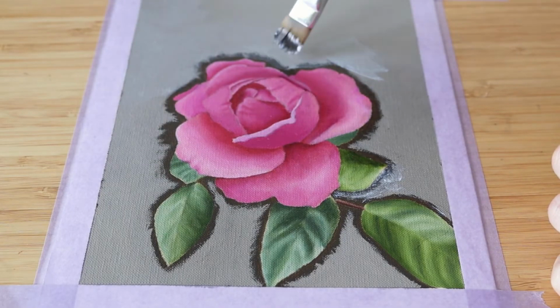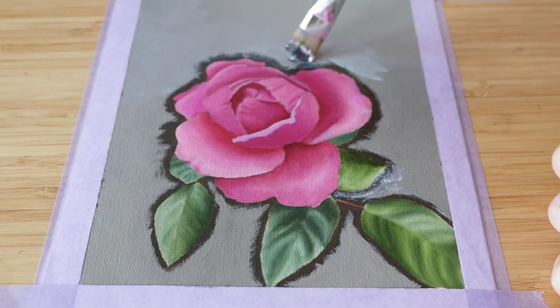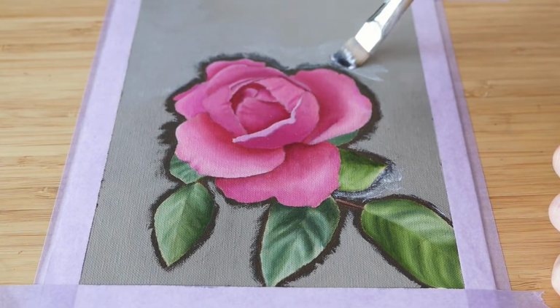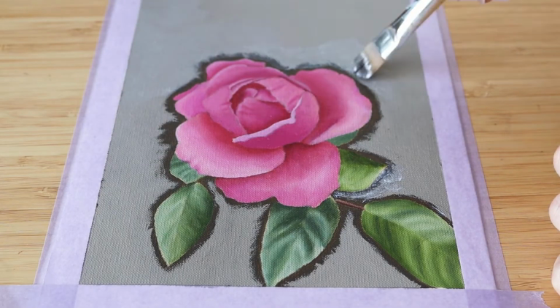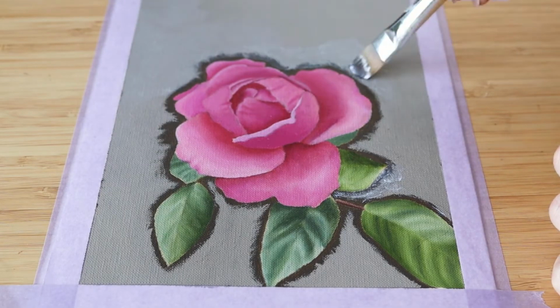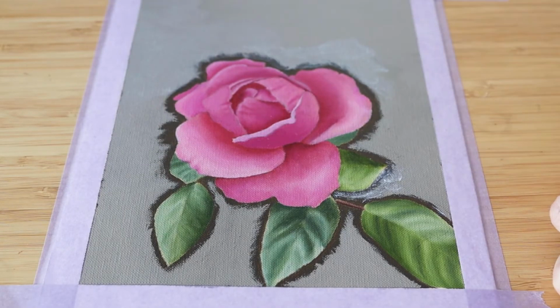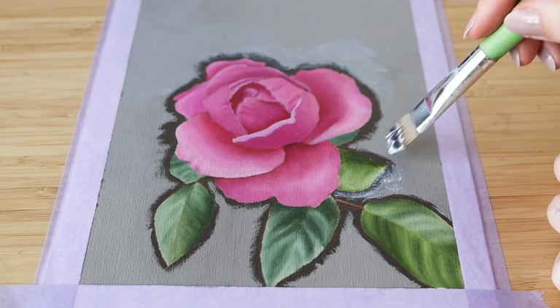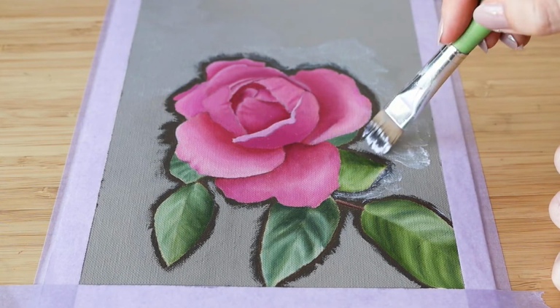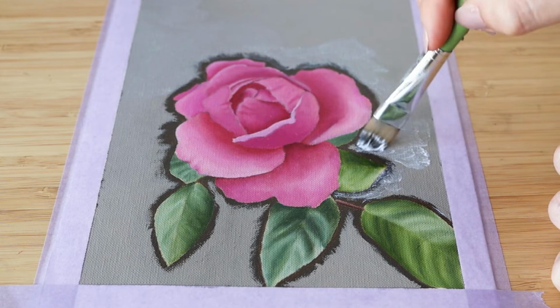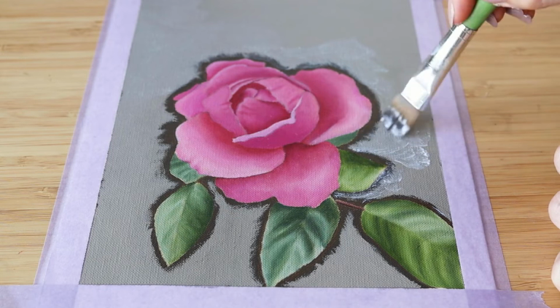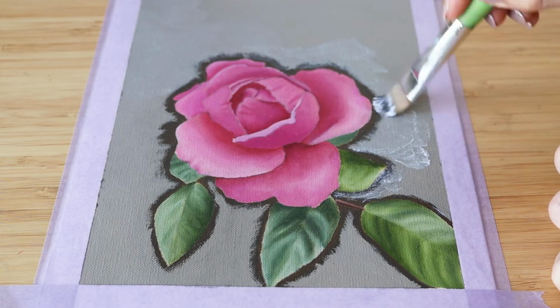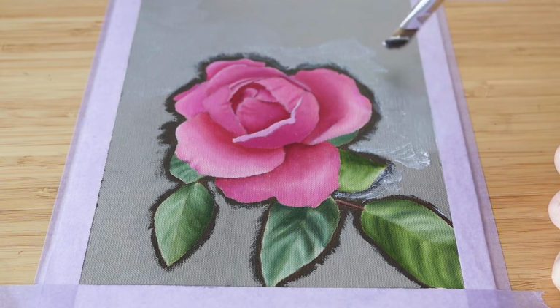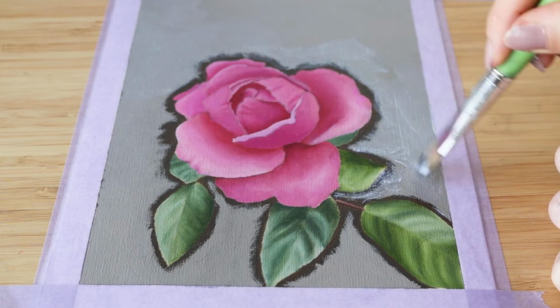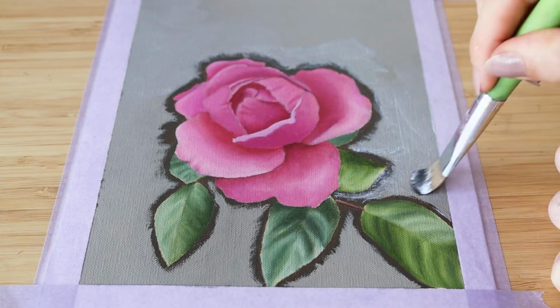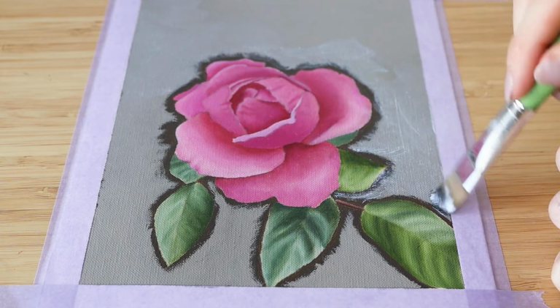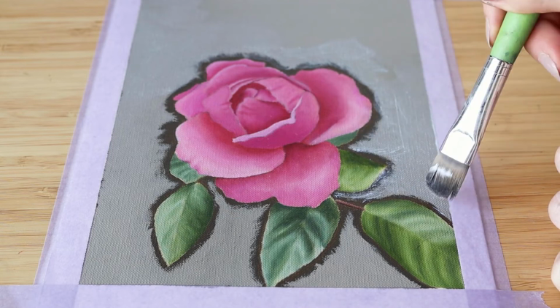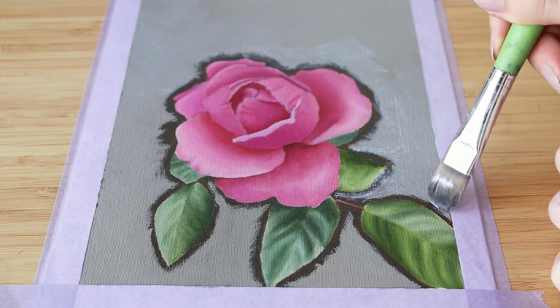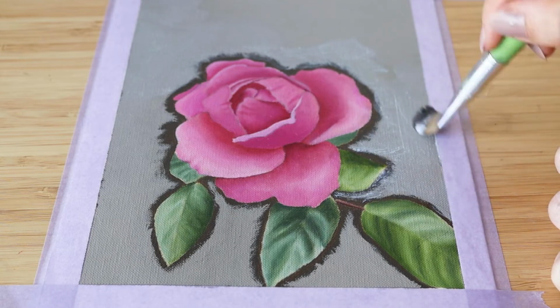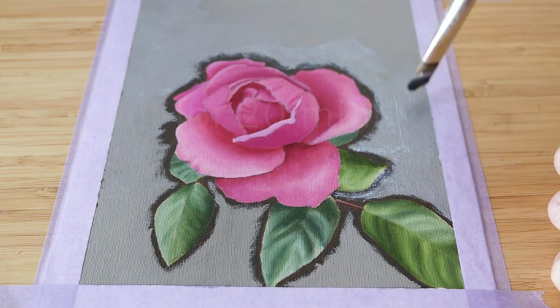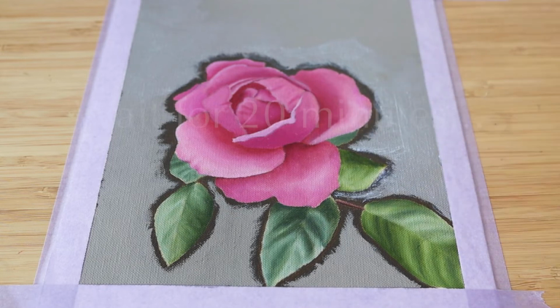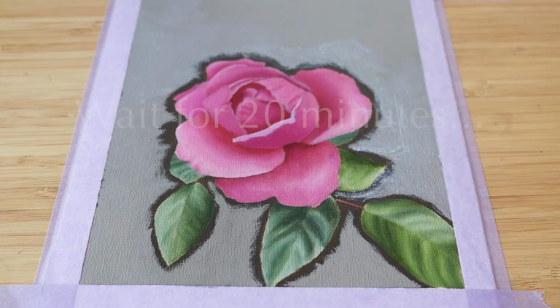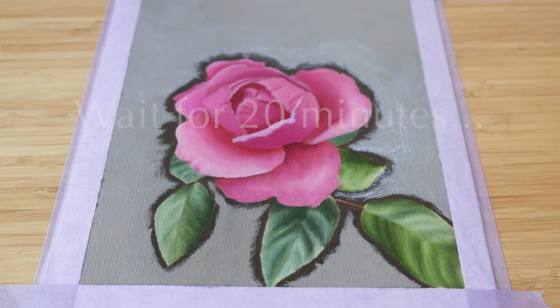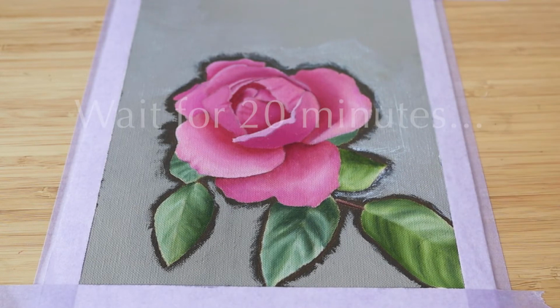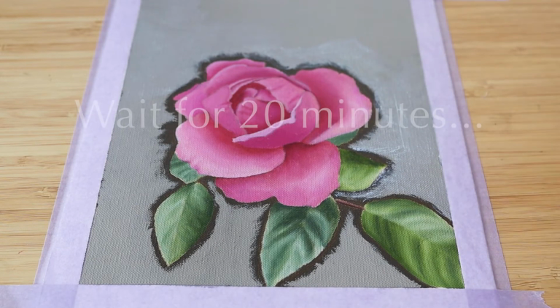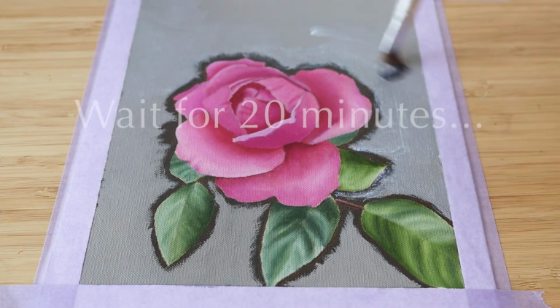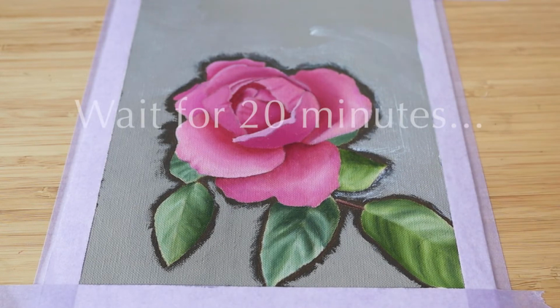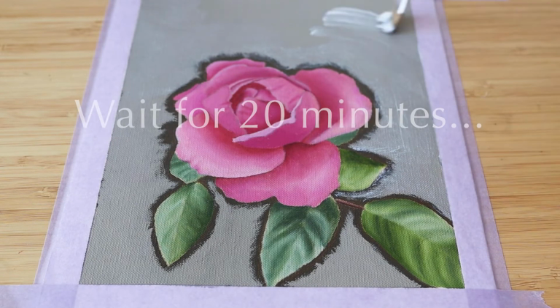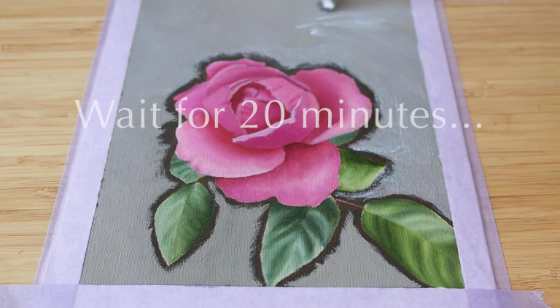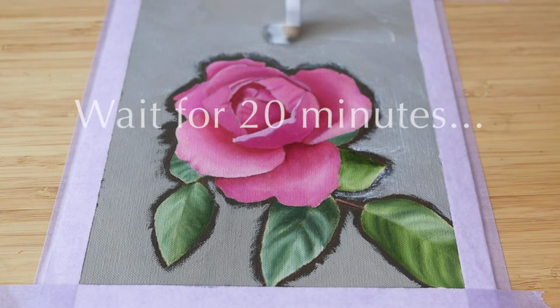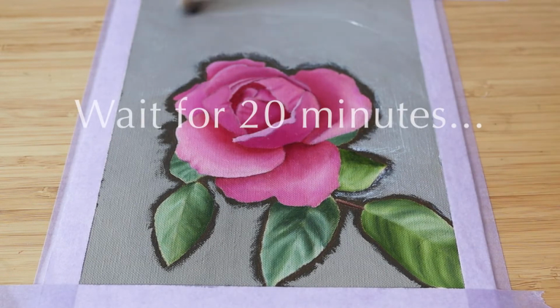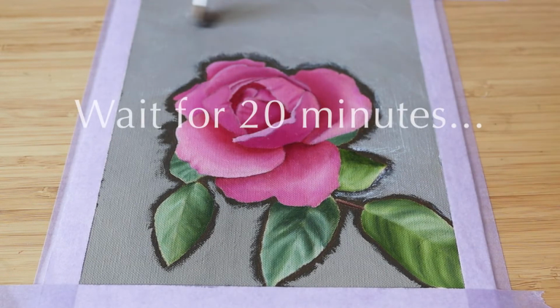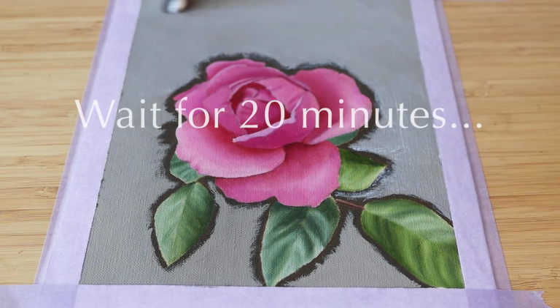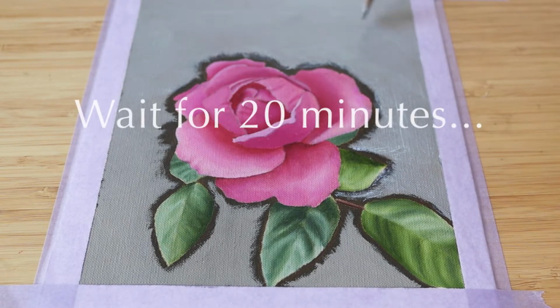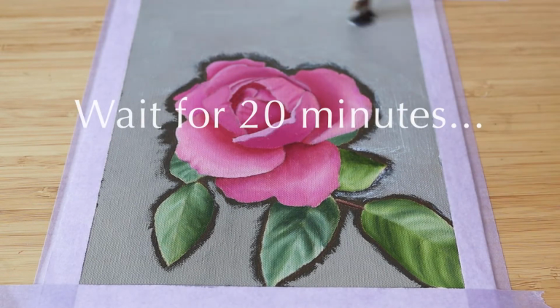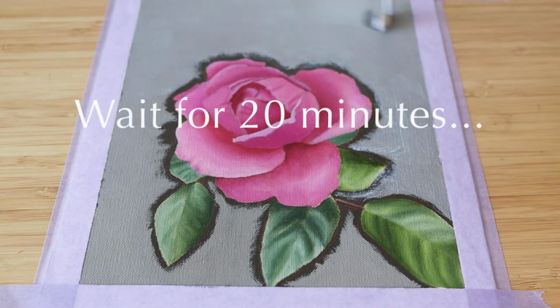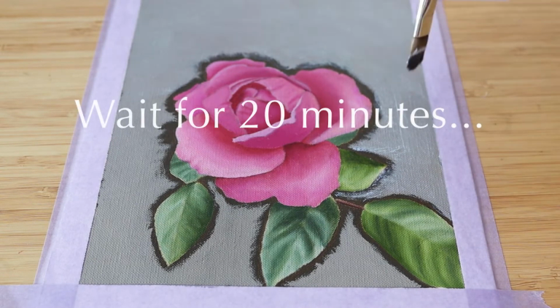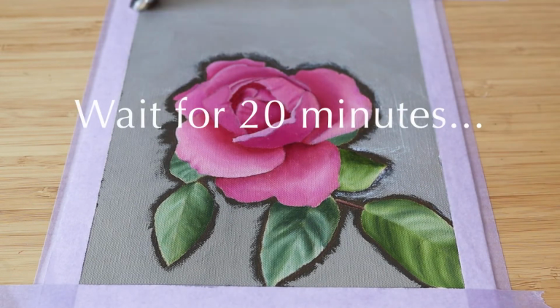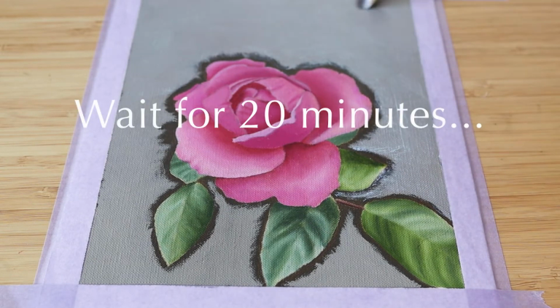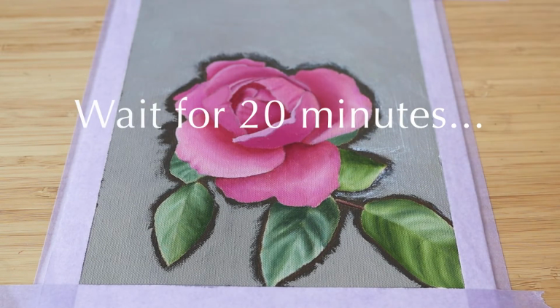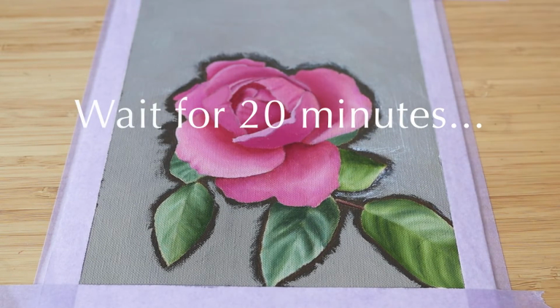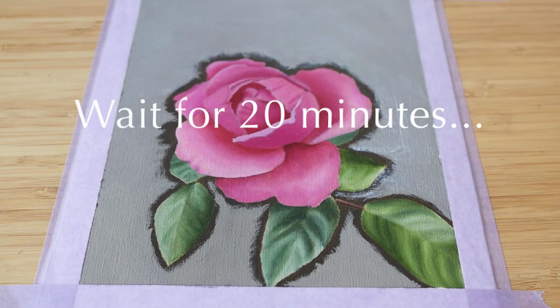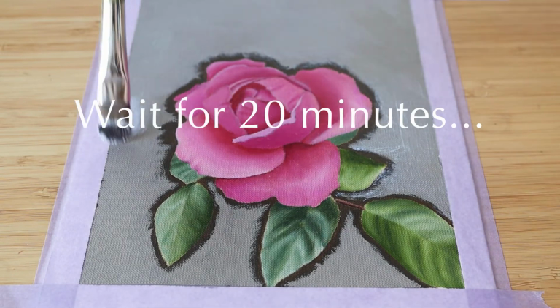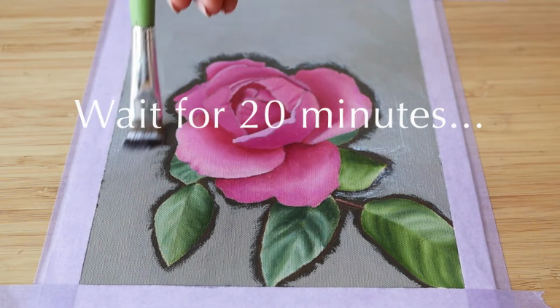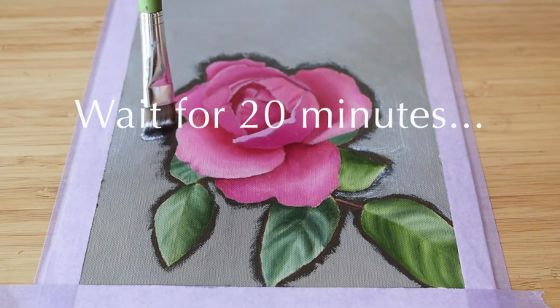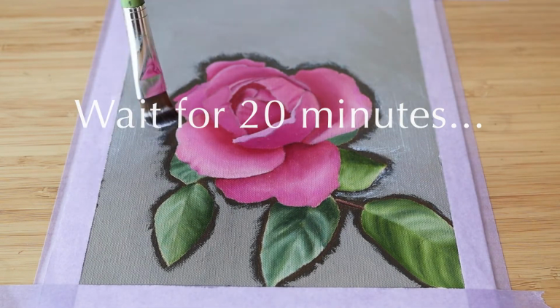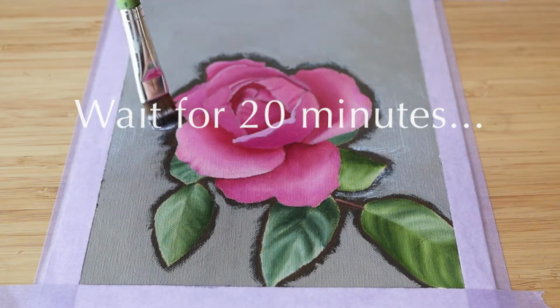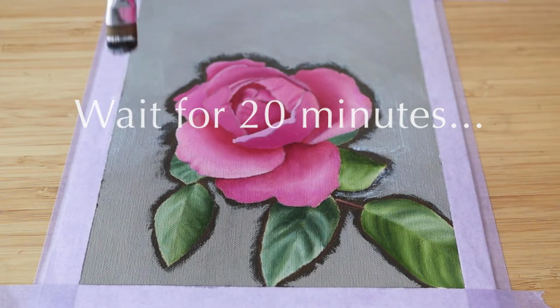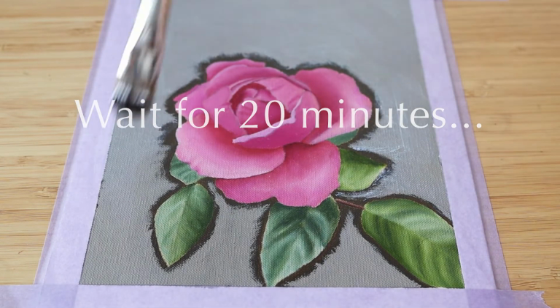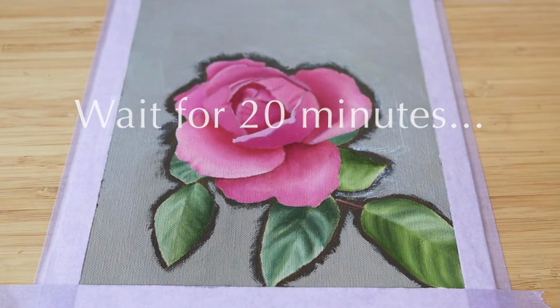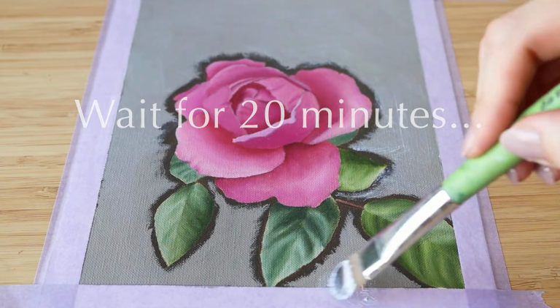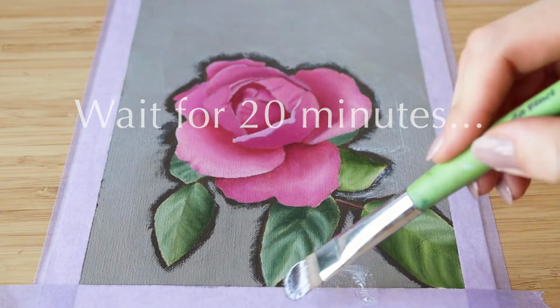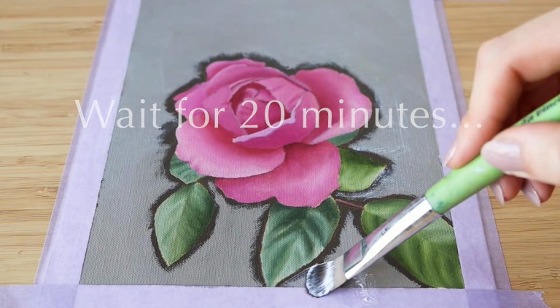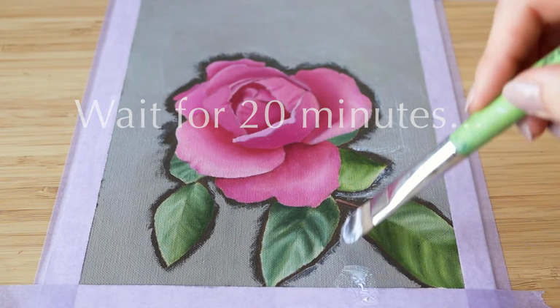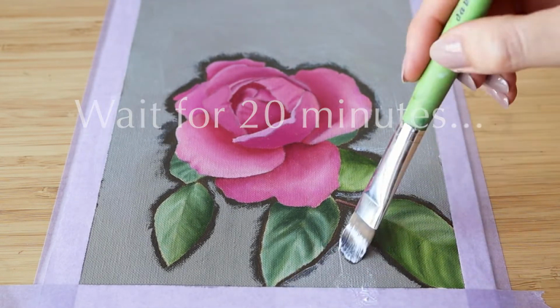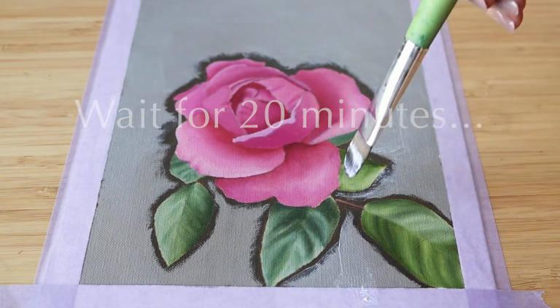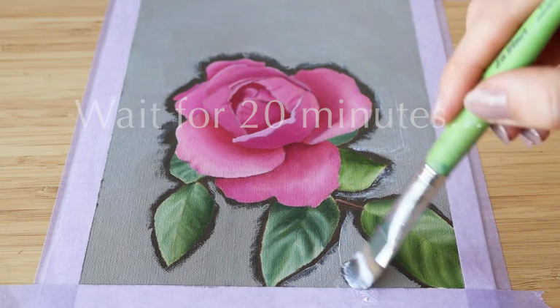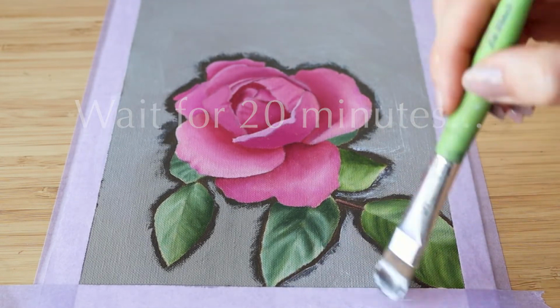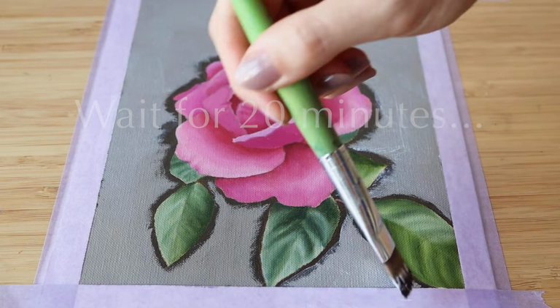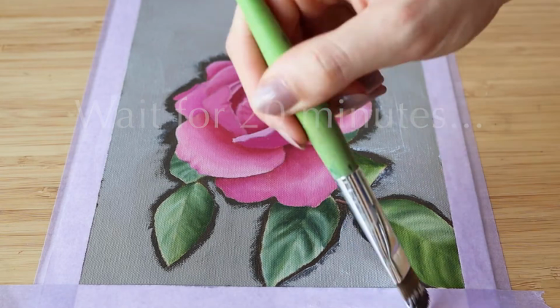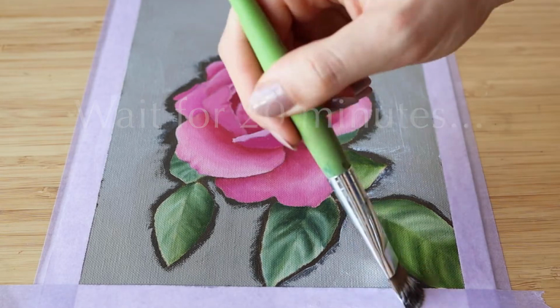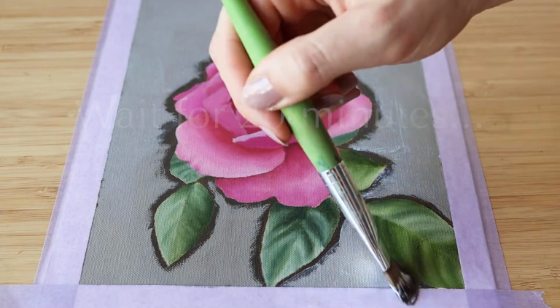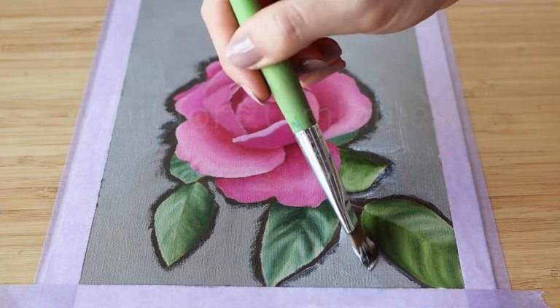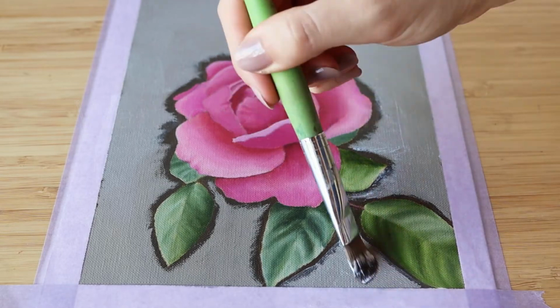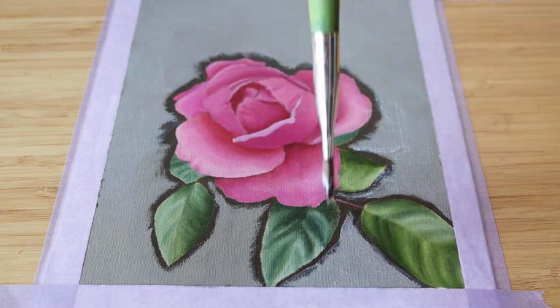Depending on the instructions on your adhesive, you should wait at least 20 minutes before you apply your gold leaf.